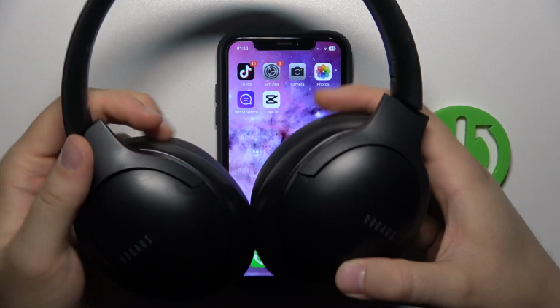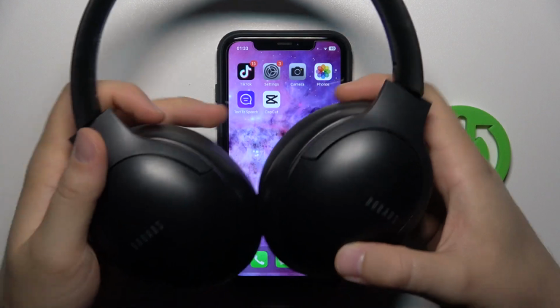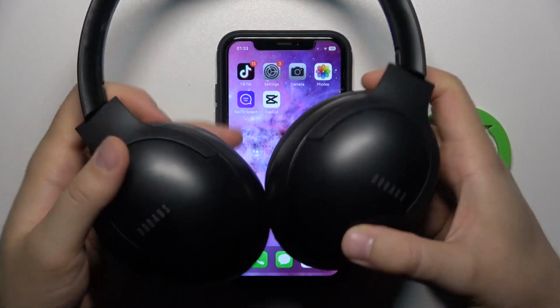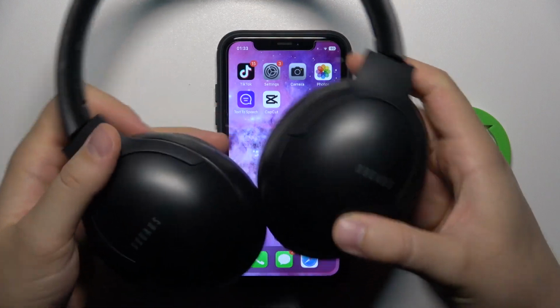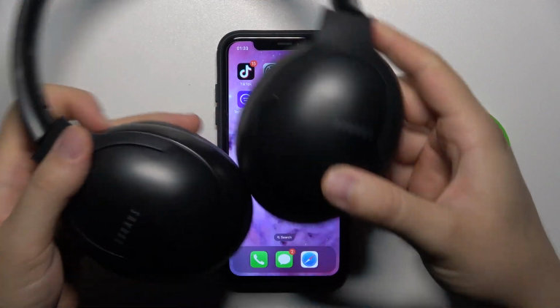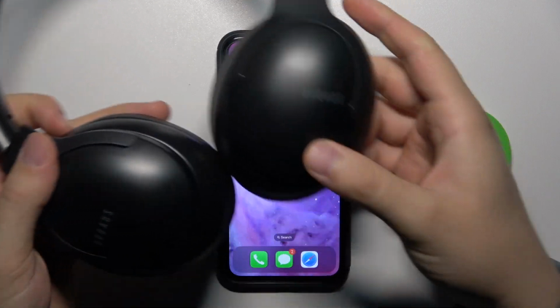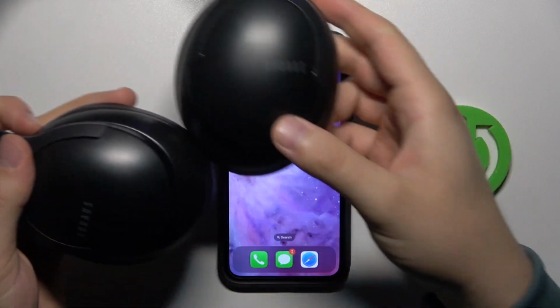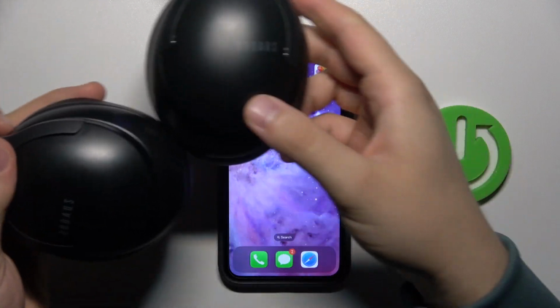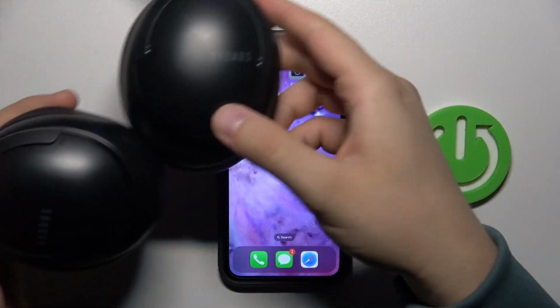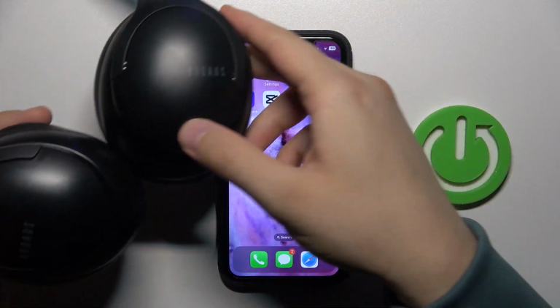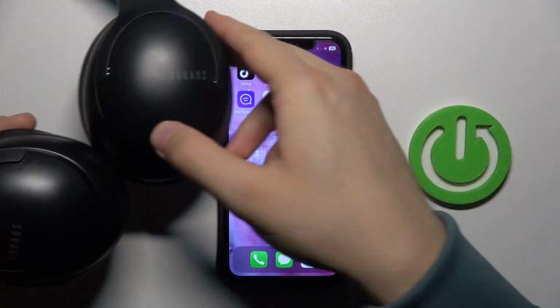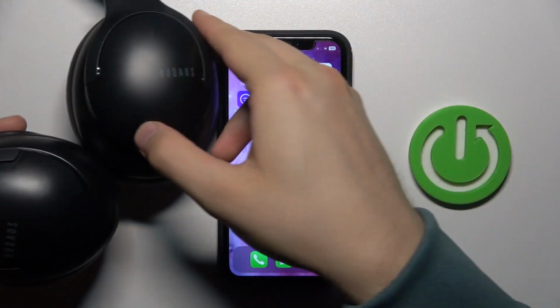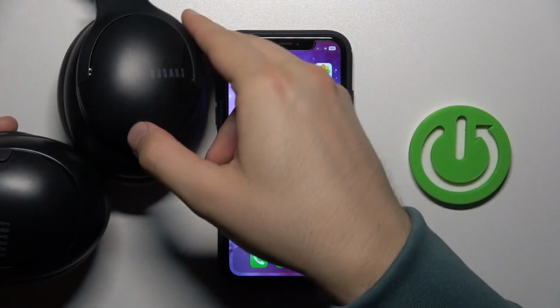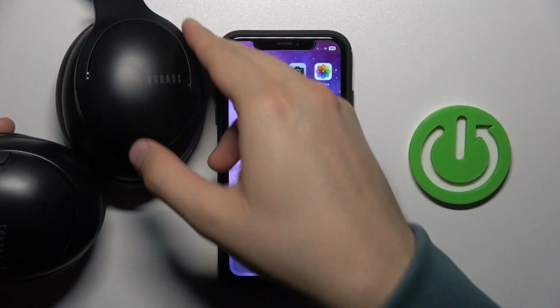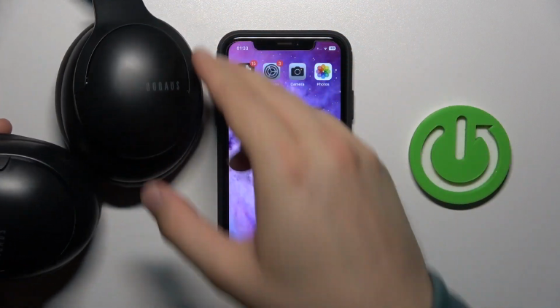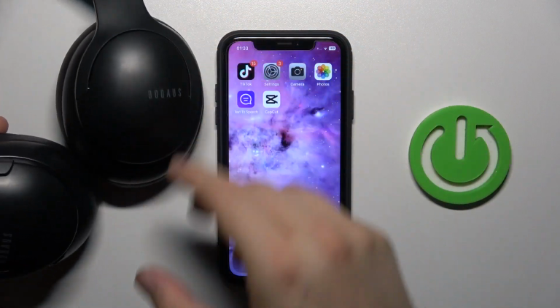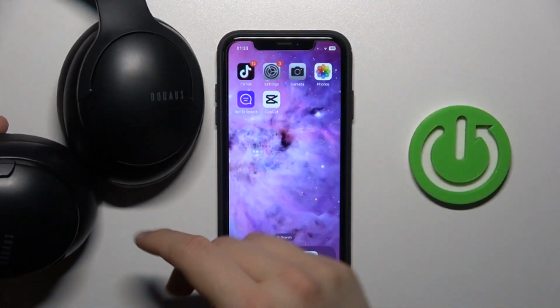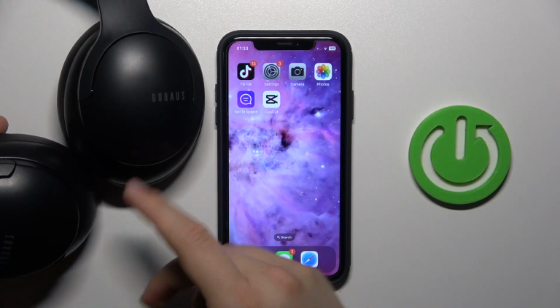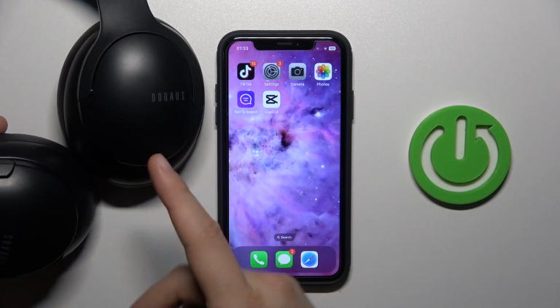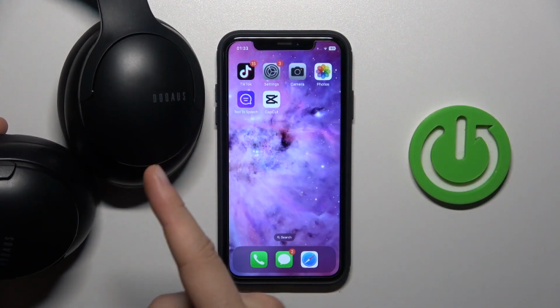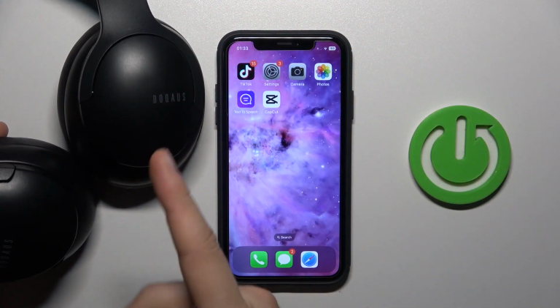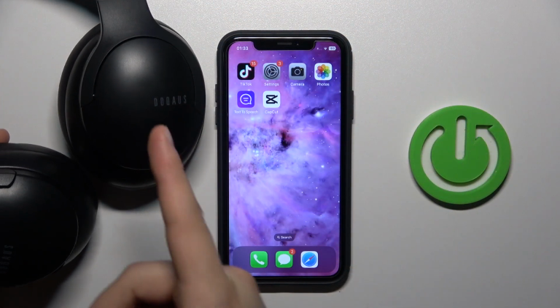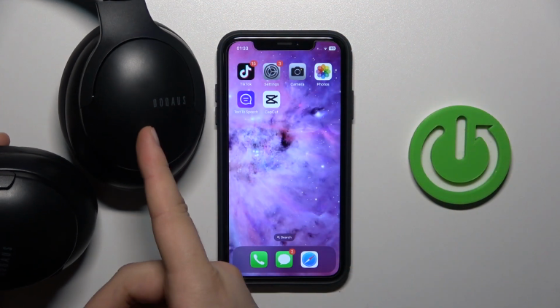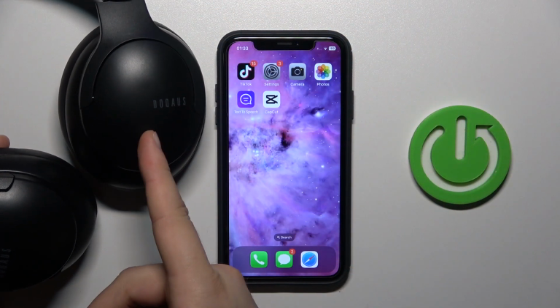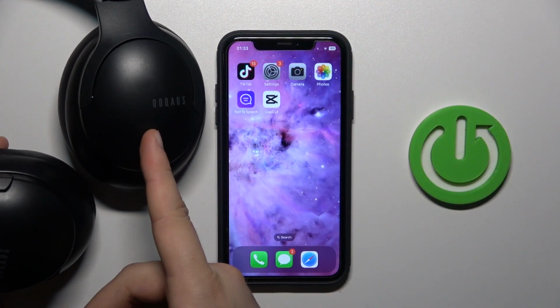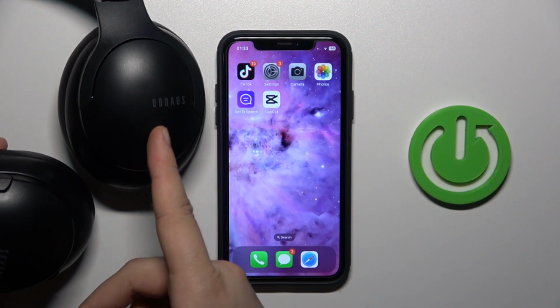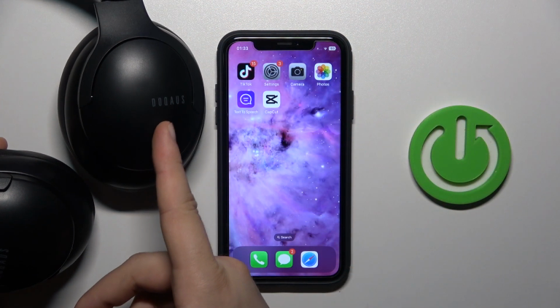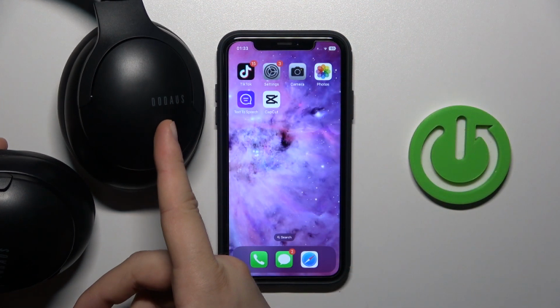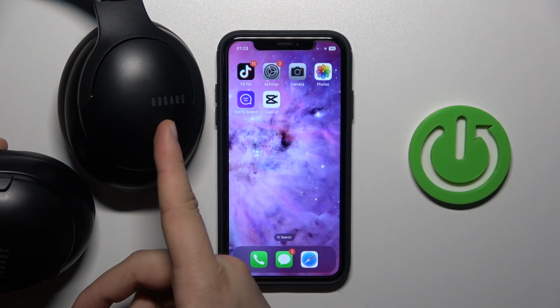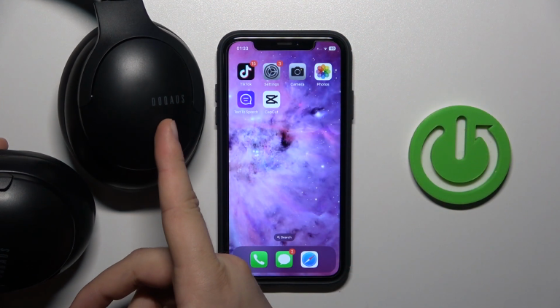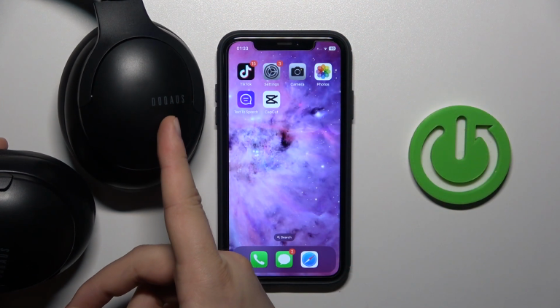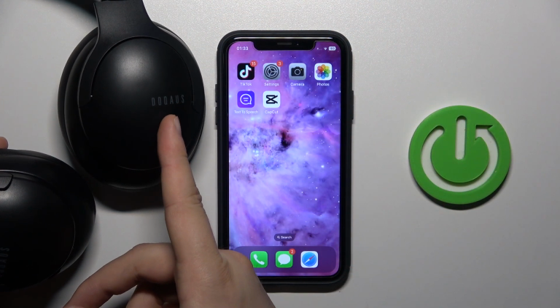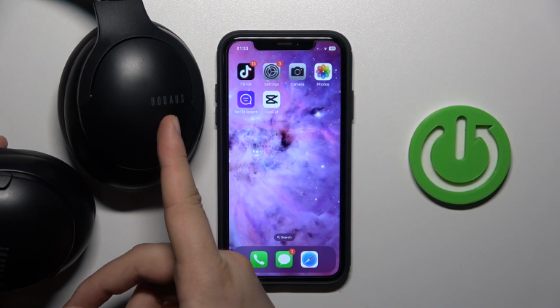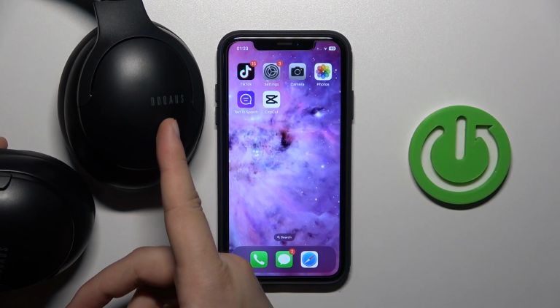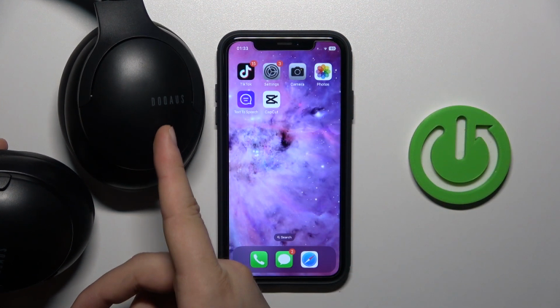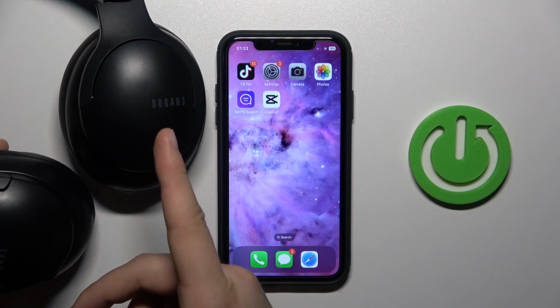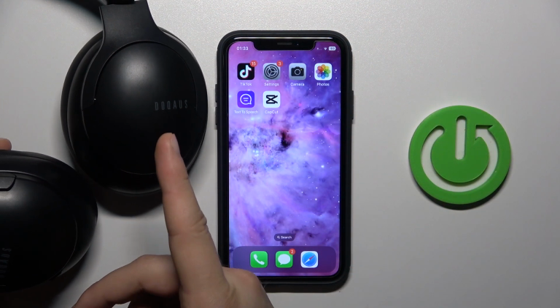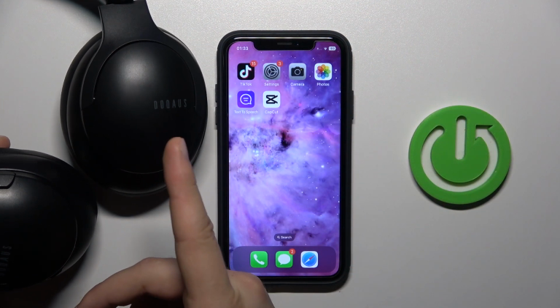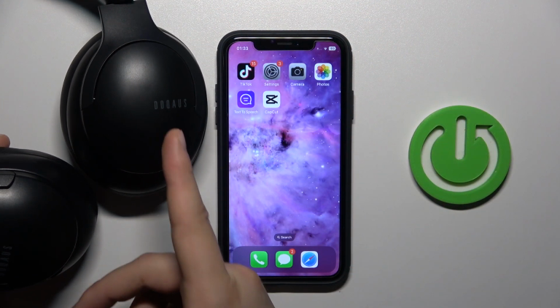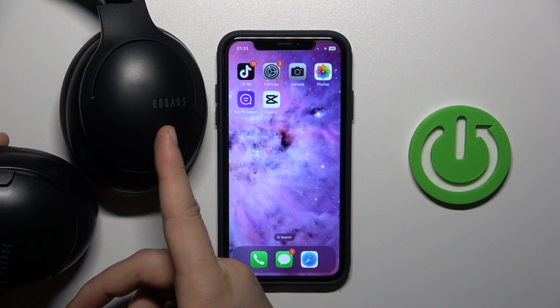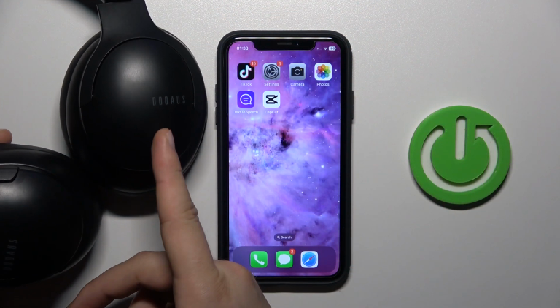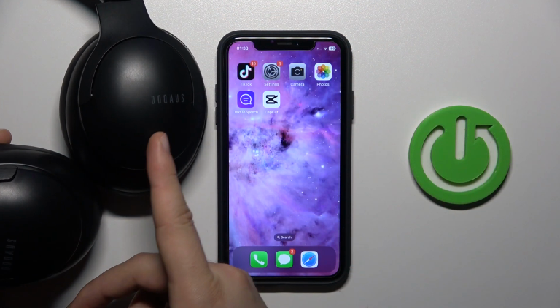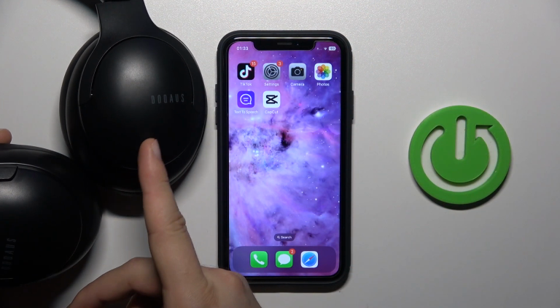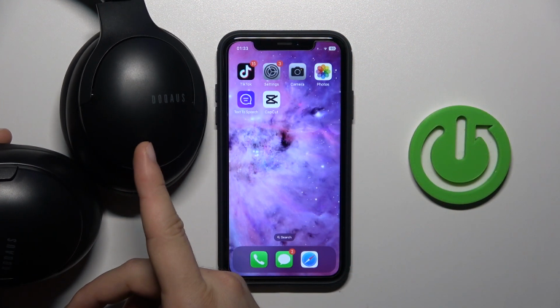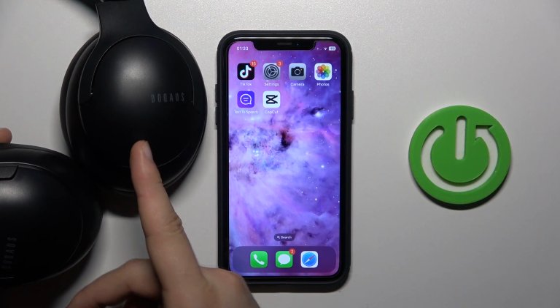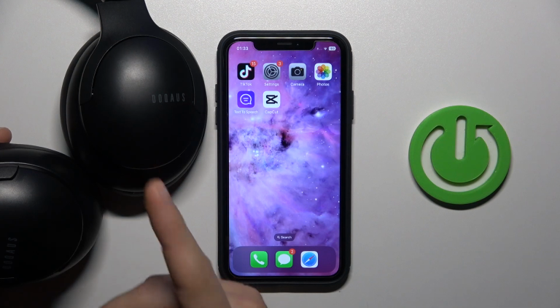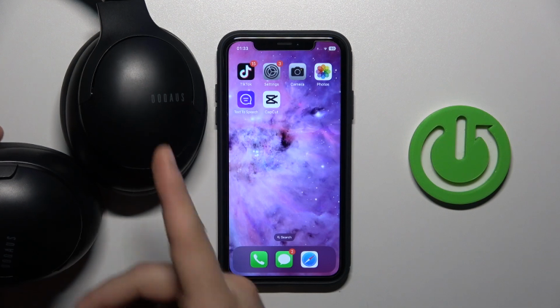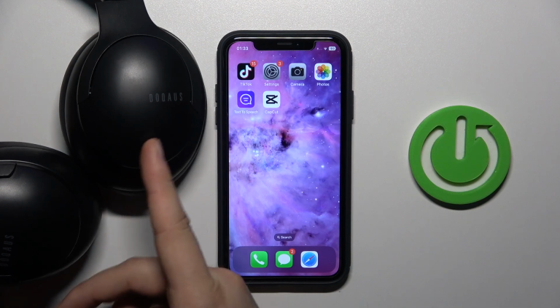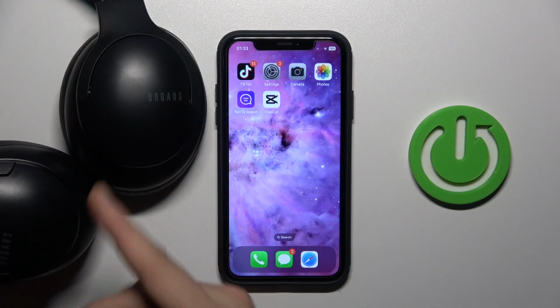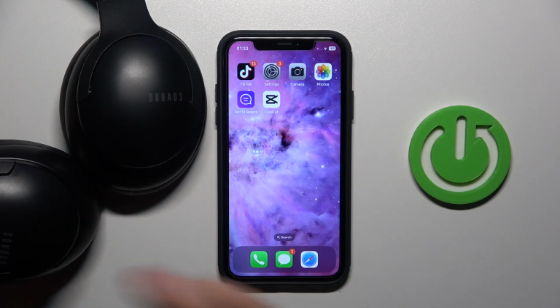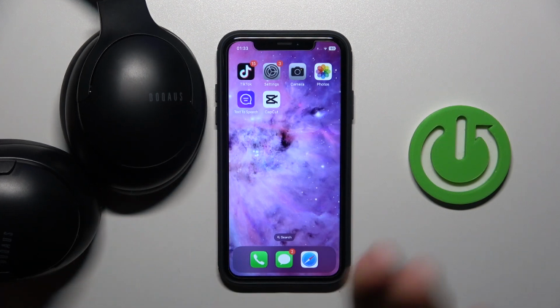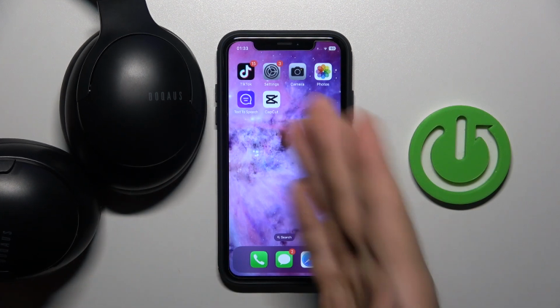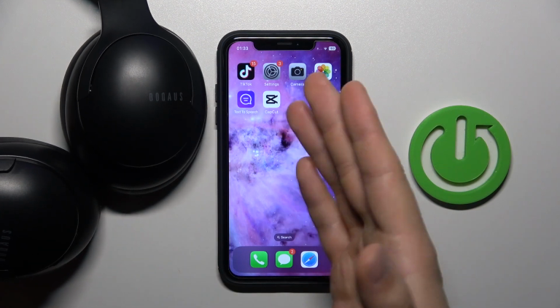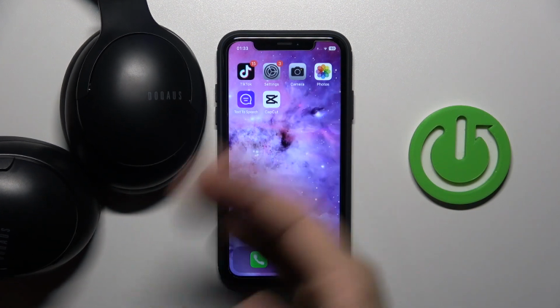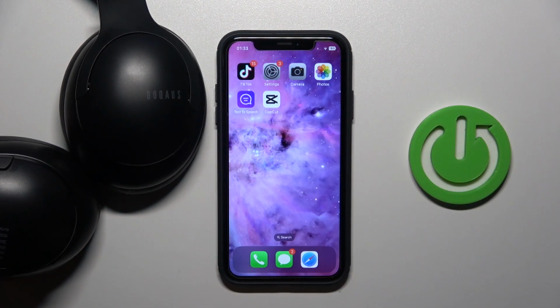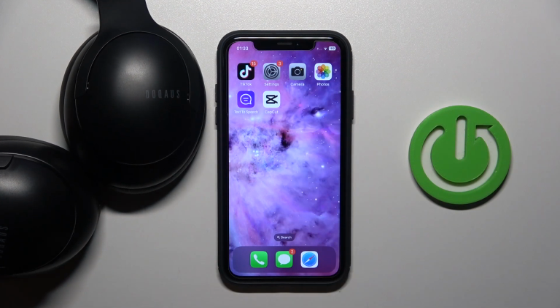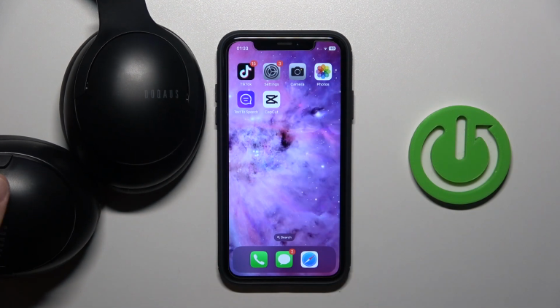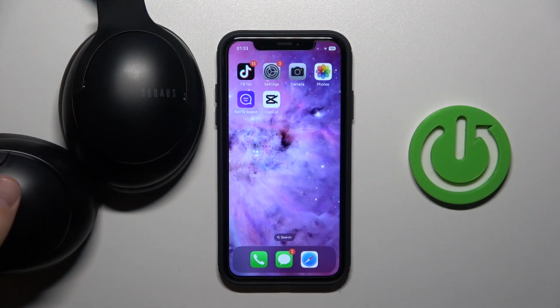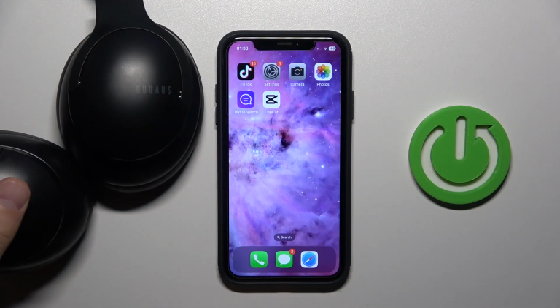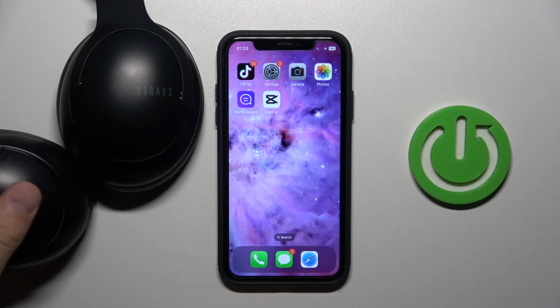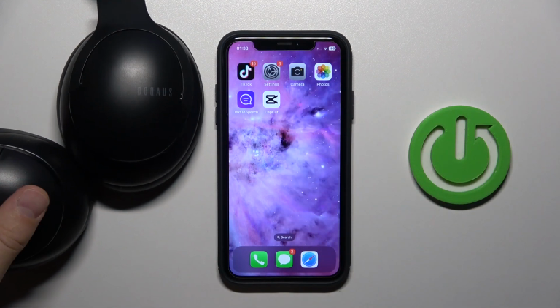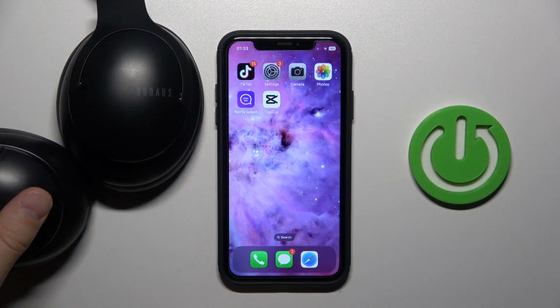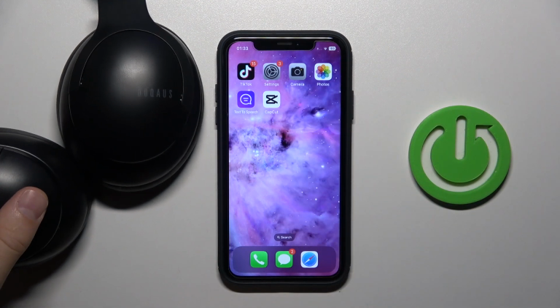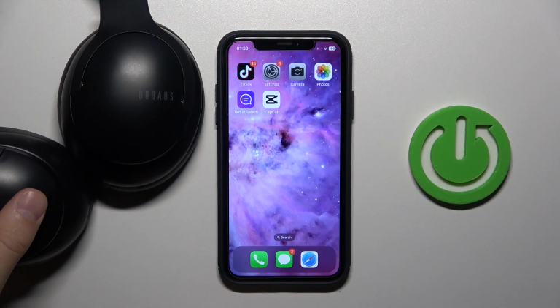Hello, in this video I'm going to show you how you can pair your DoQ AUS Live 4 headphones with any iPhone or iPad.